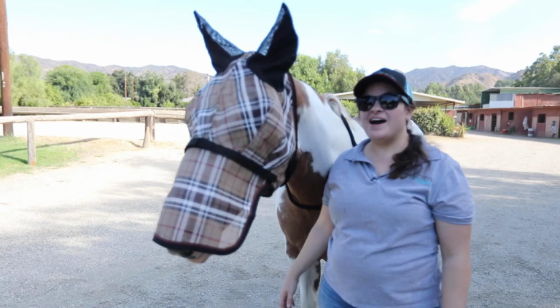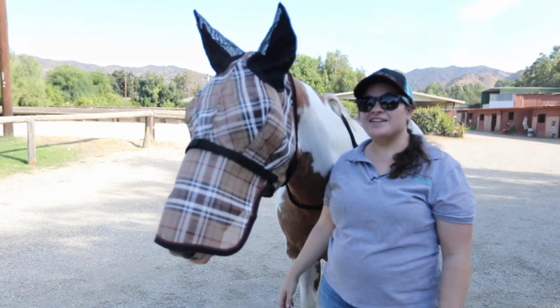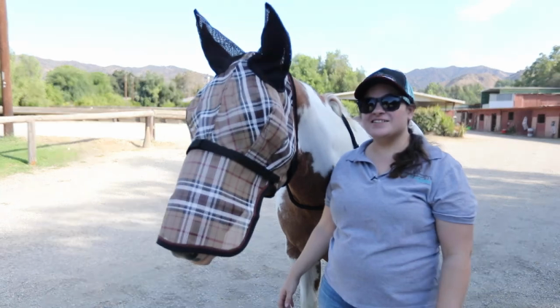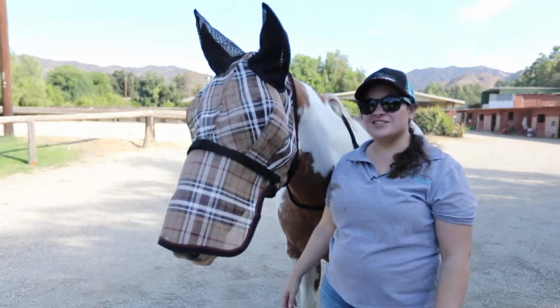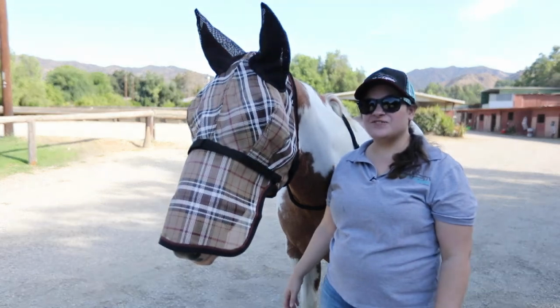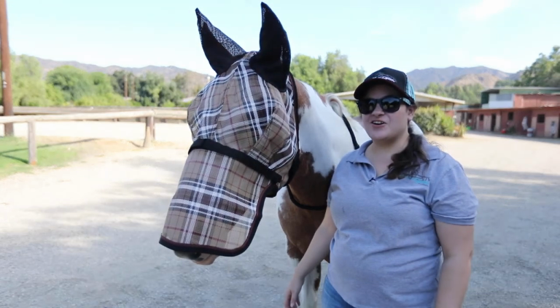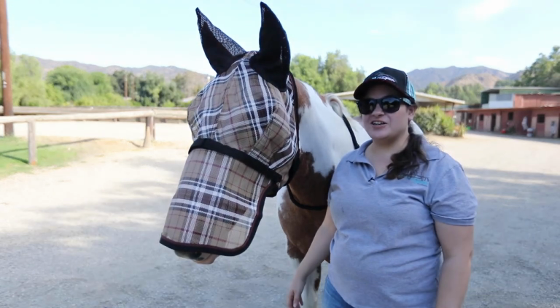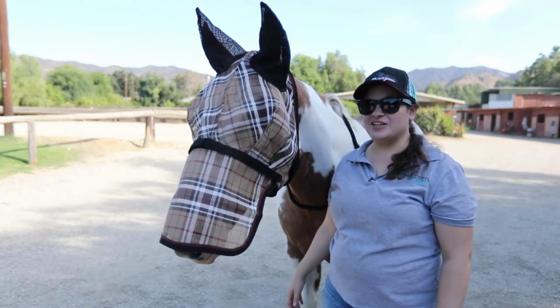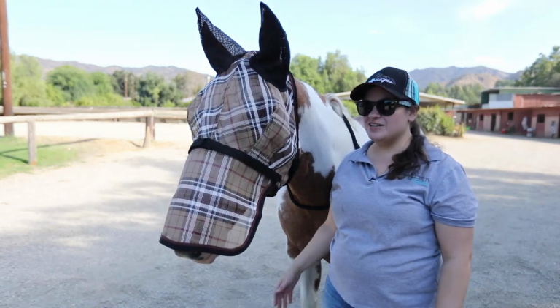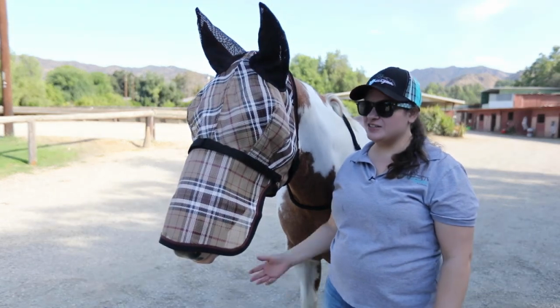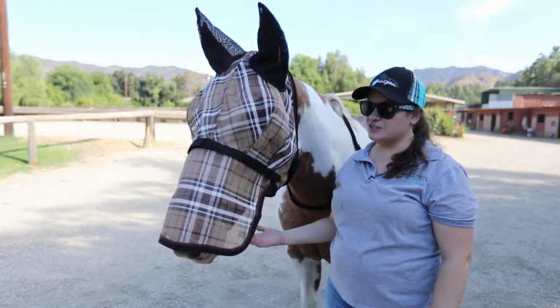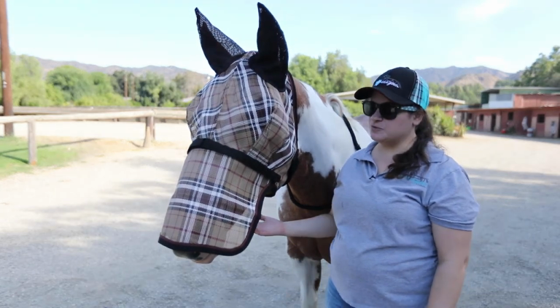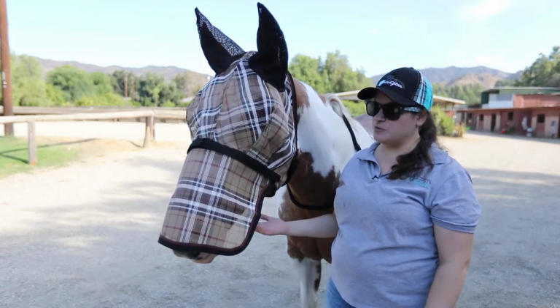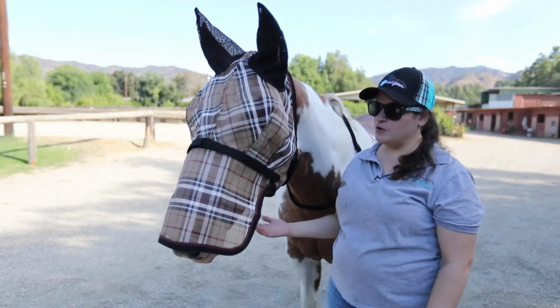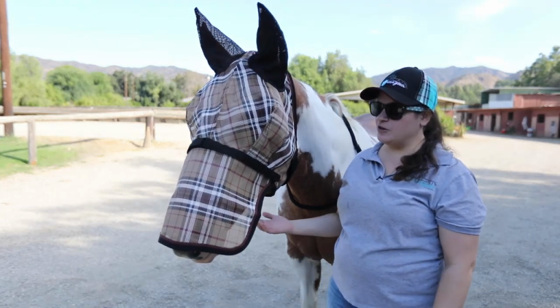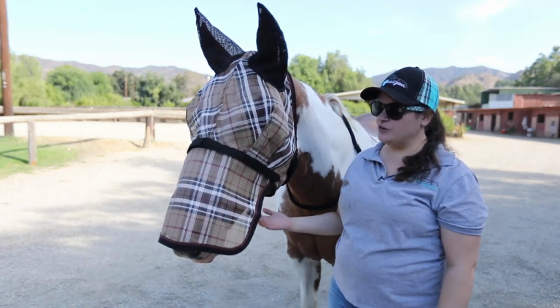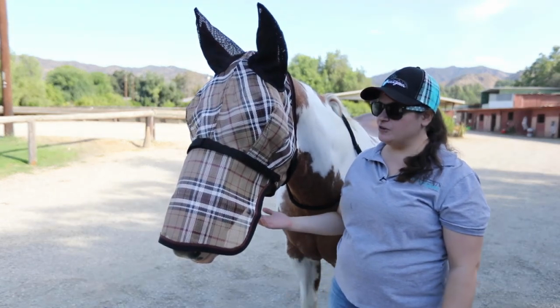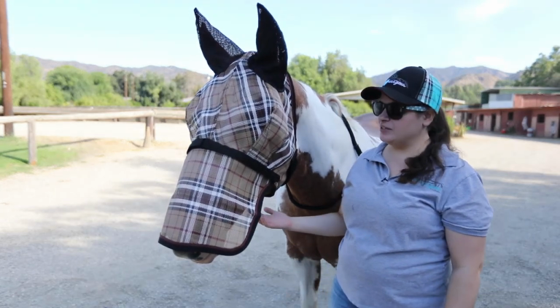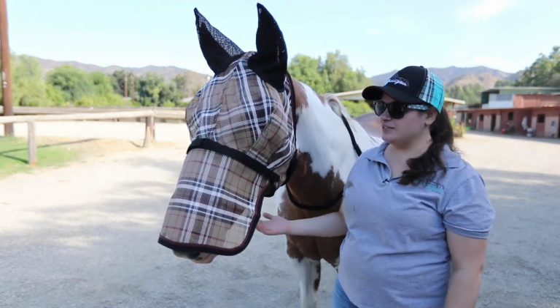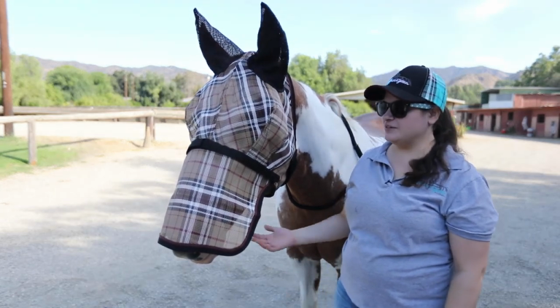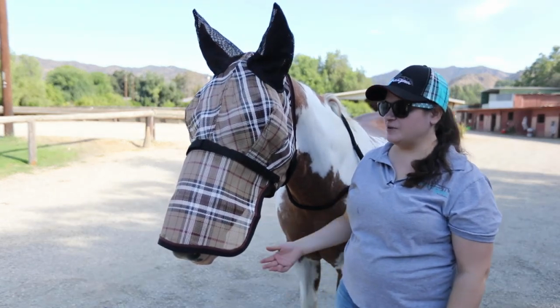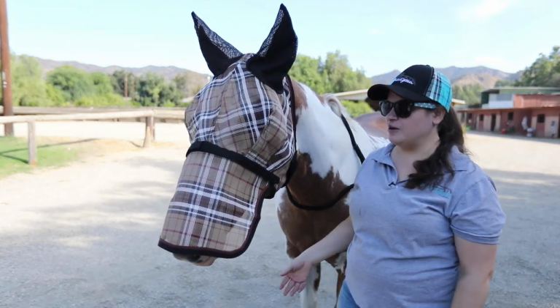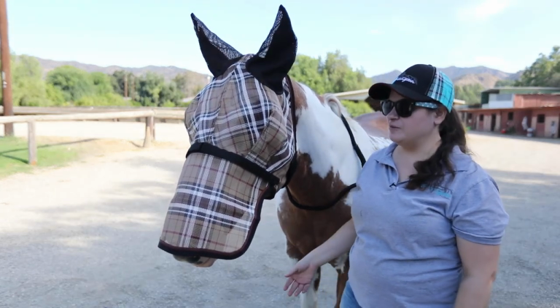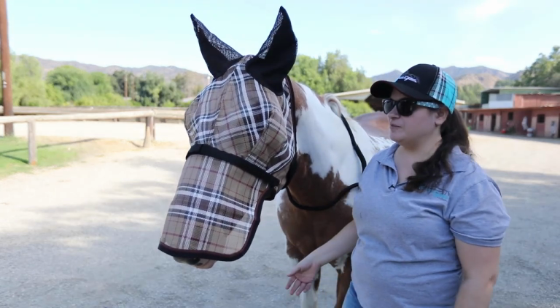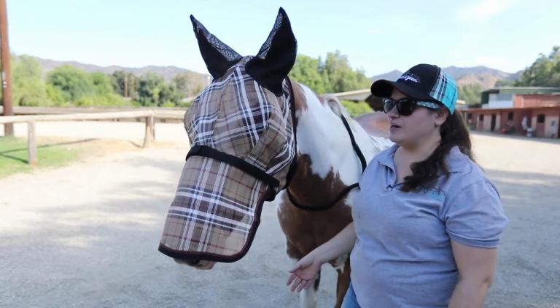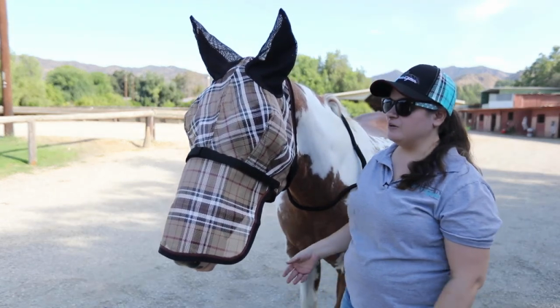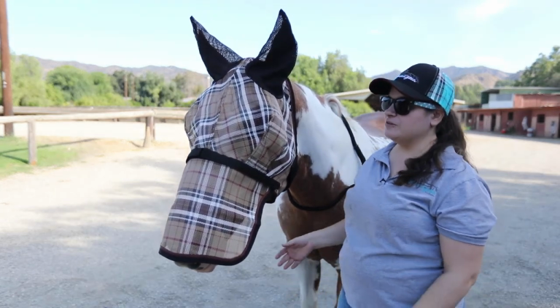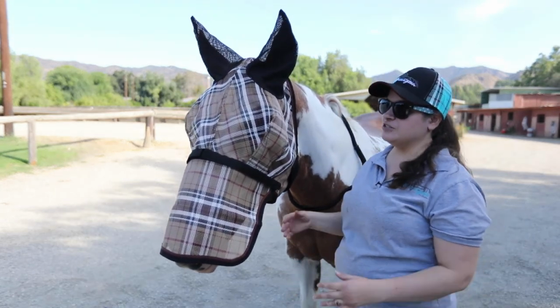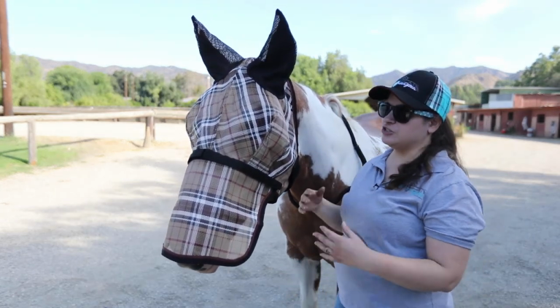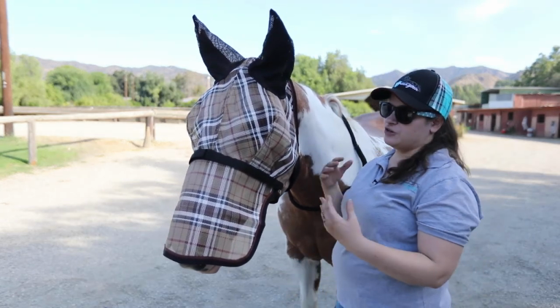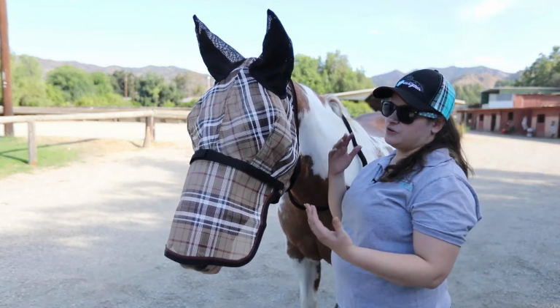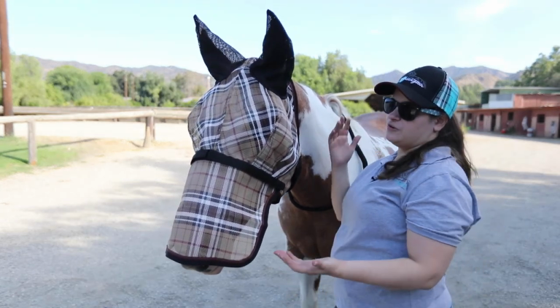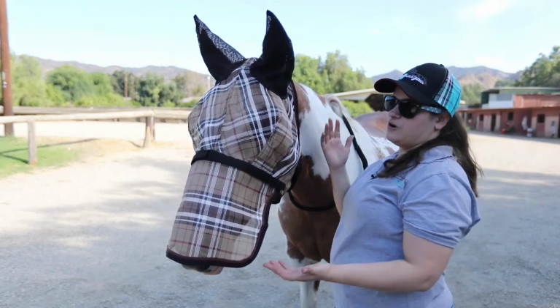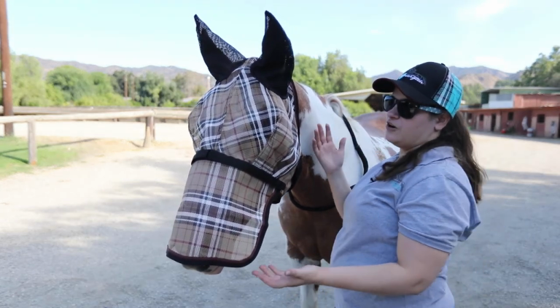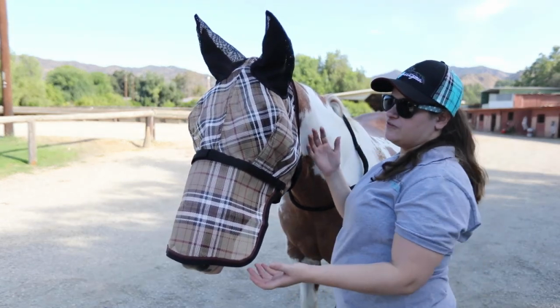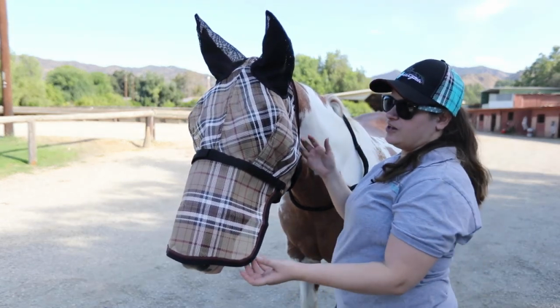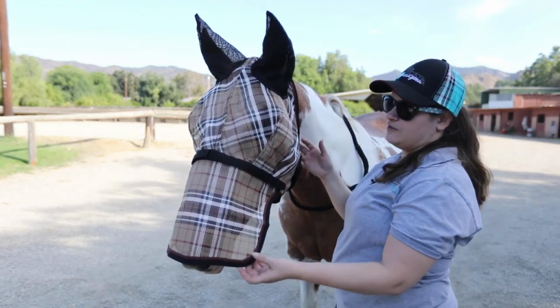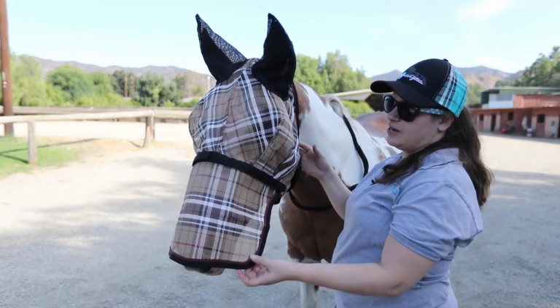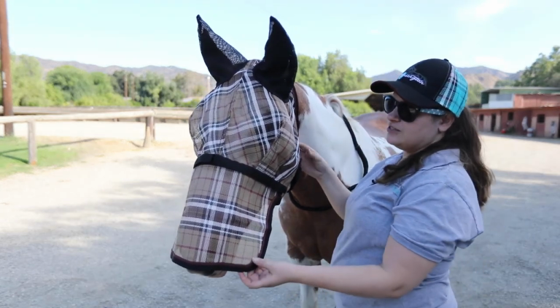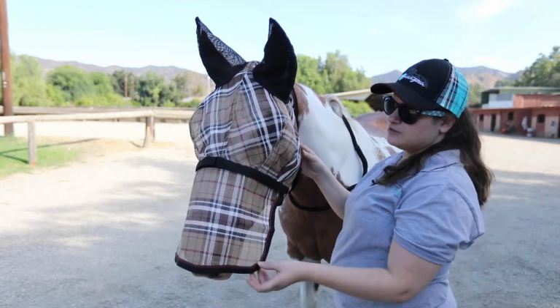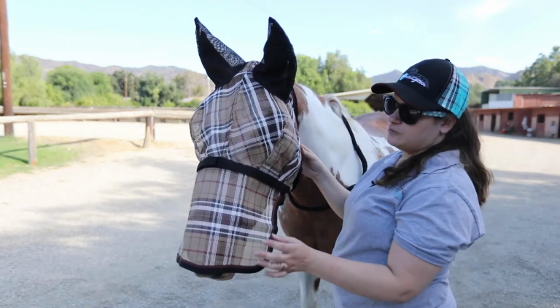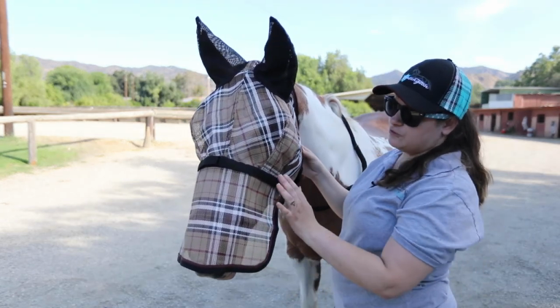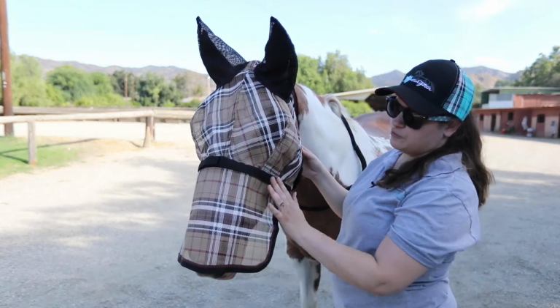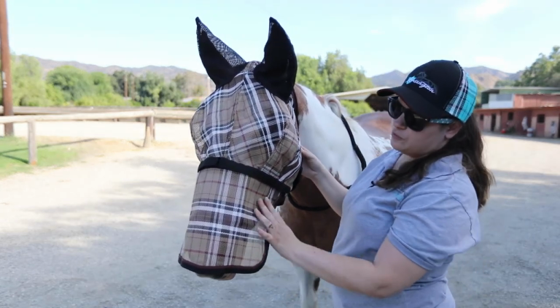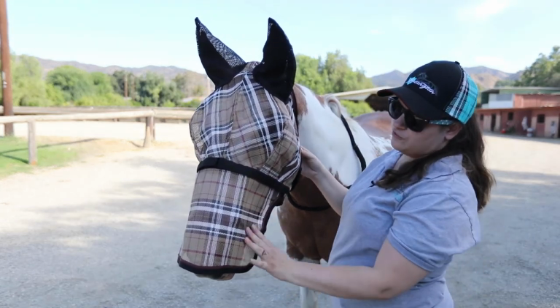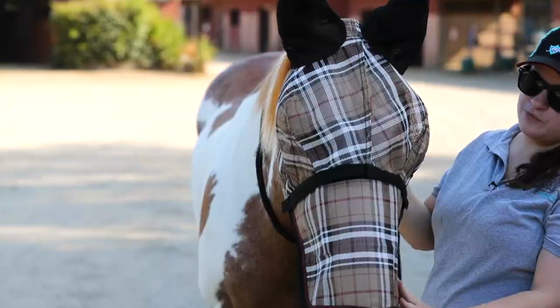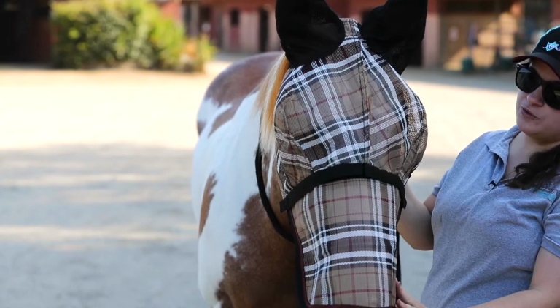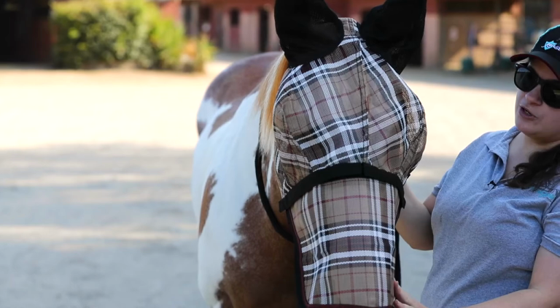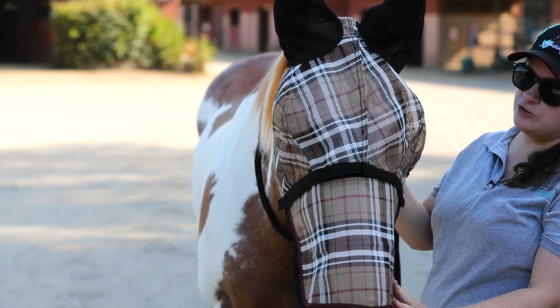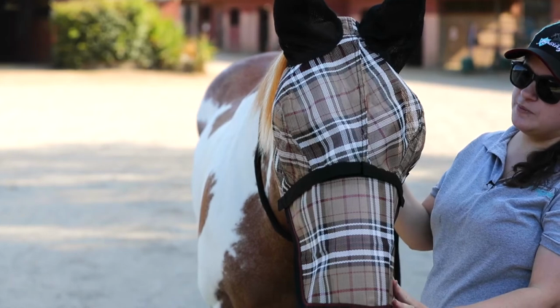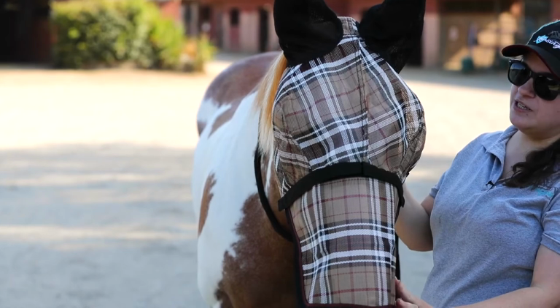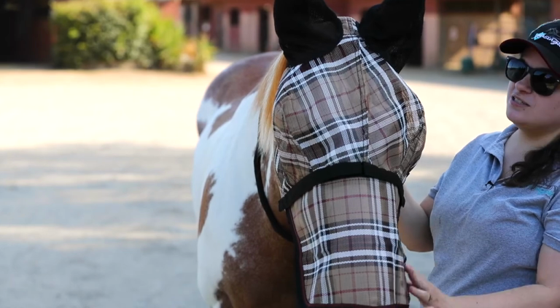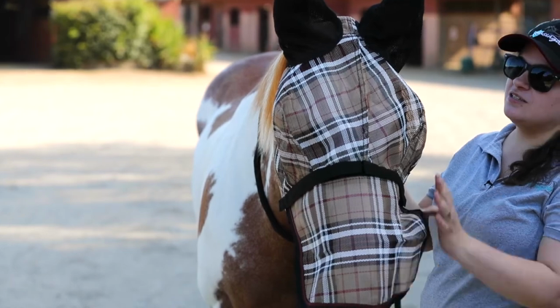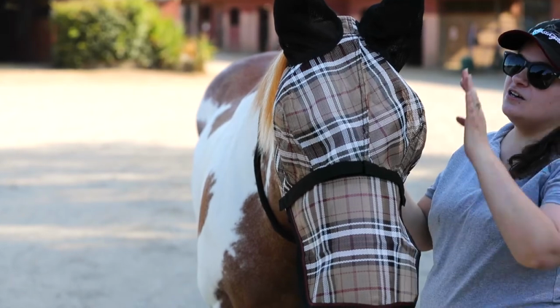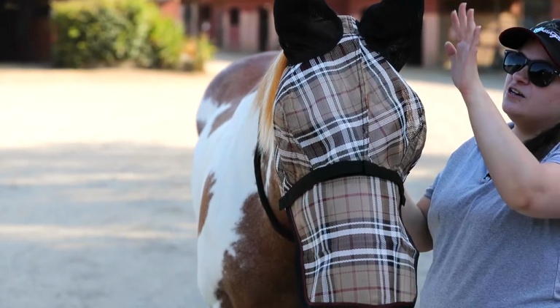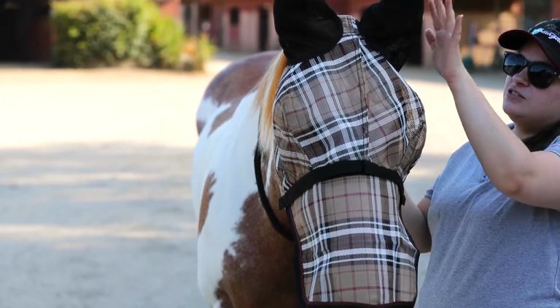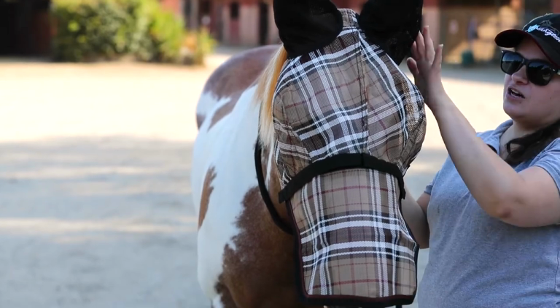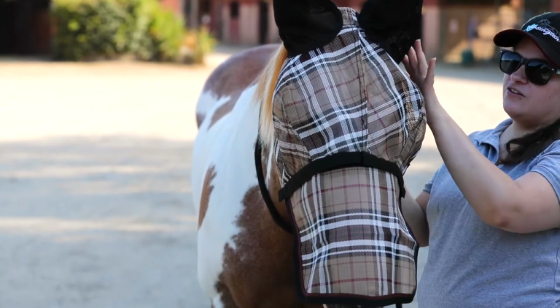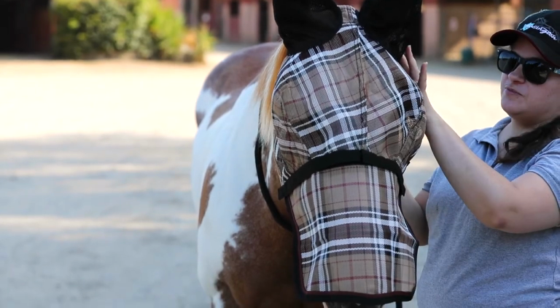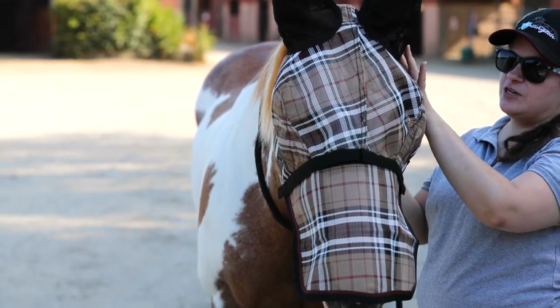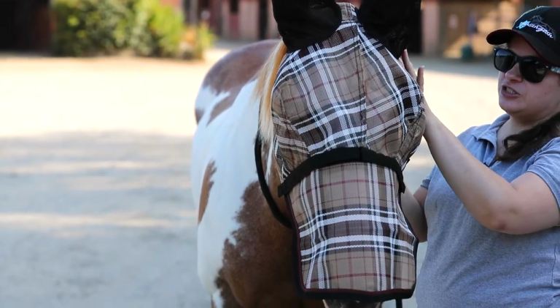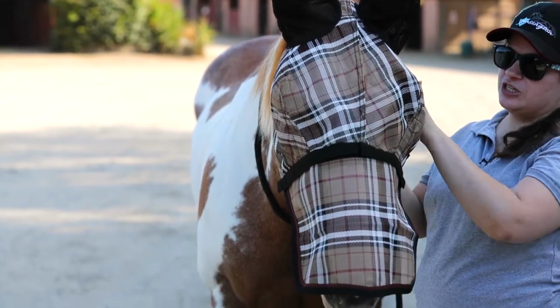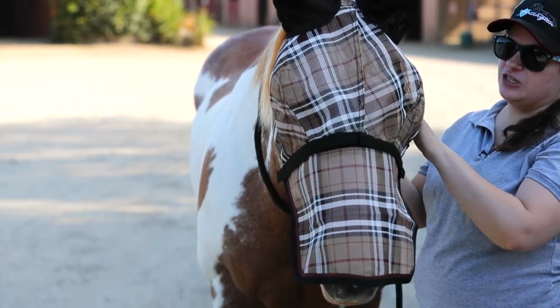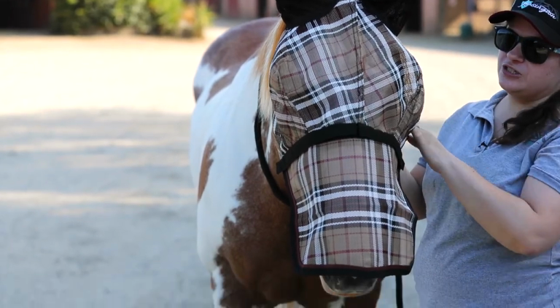Hi, this is Veronica. This is Royal. He's gonna be helping me out to show you our fly mask with removable nose piece and soft mesh ears.